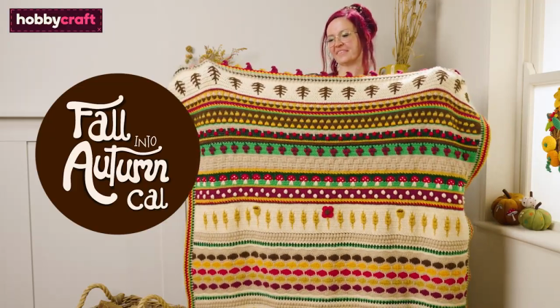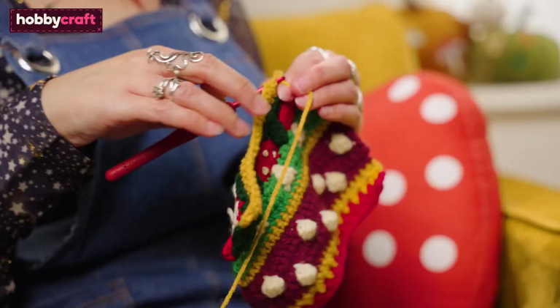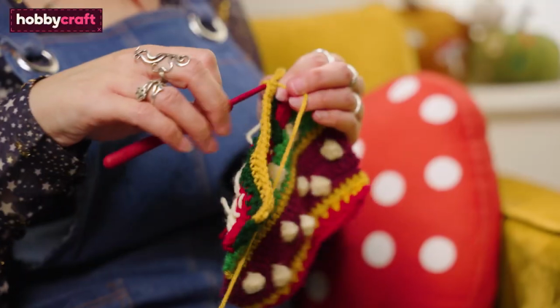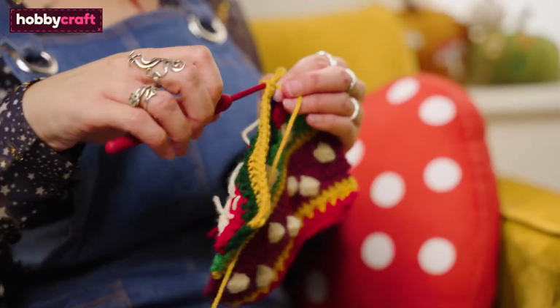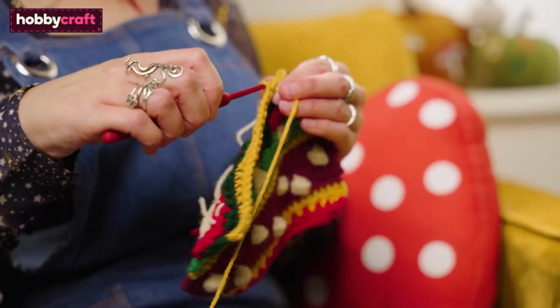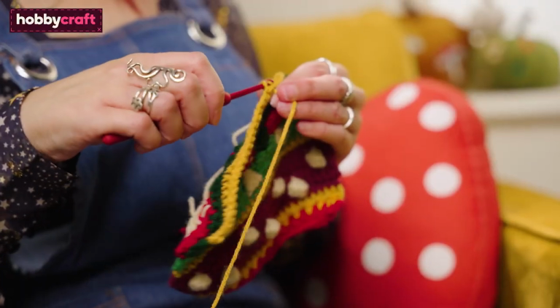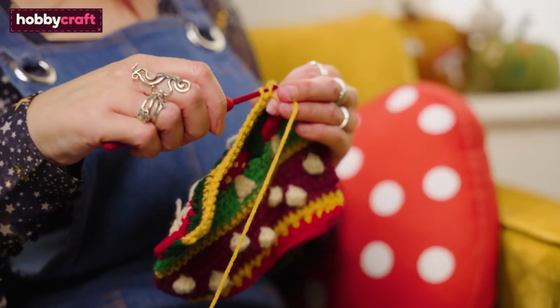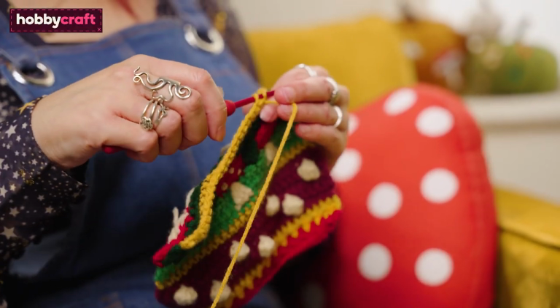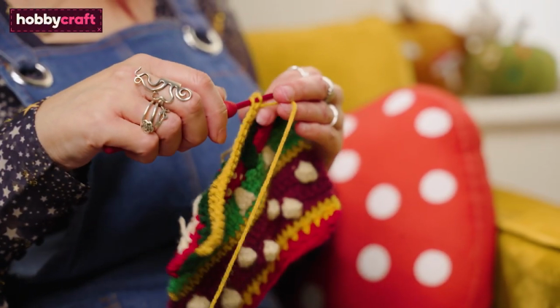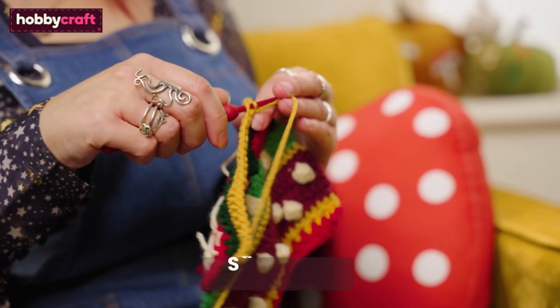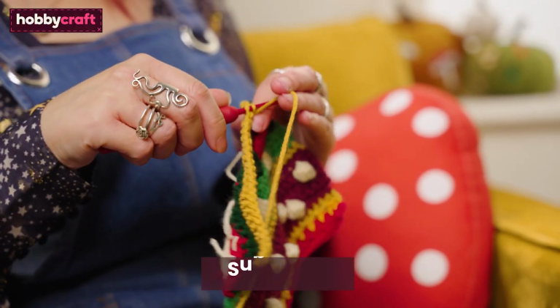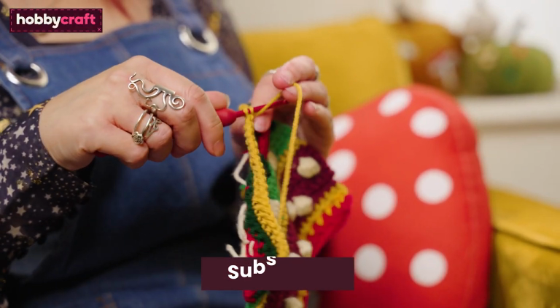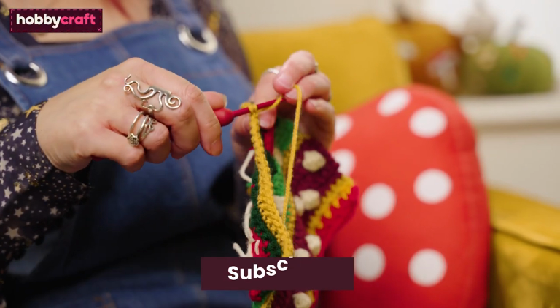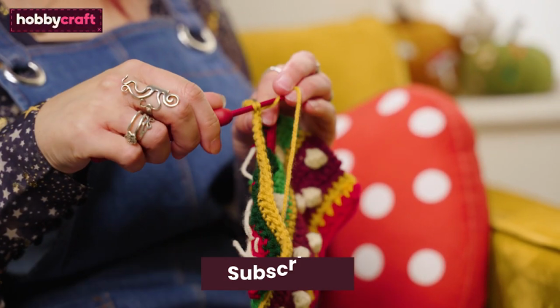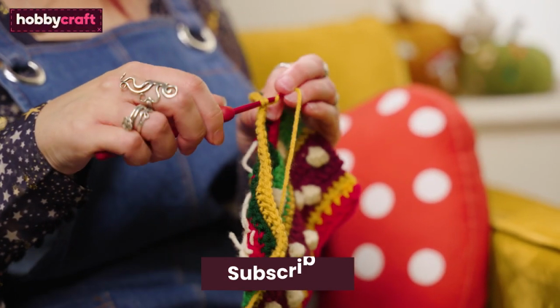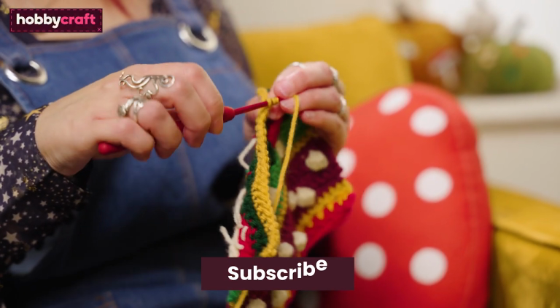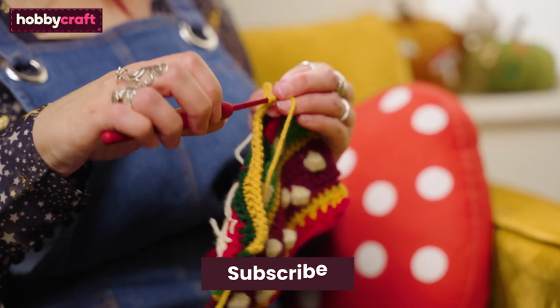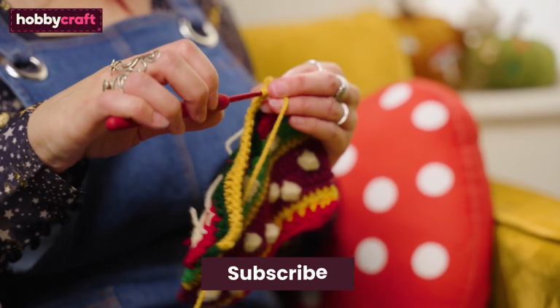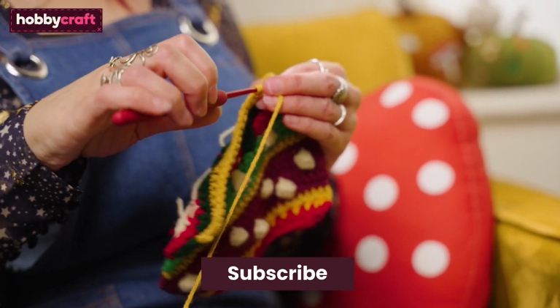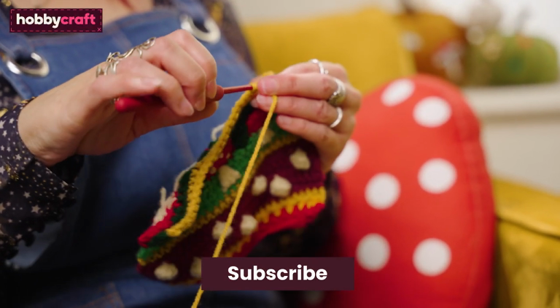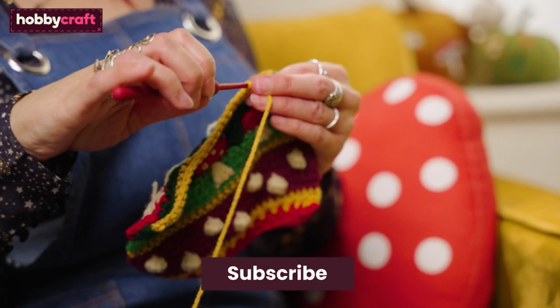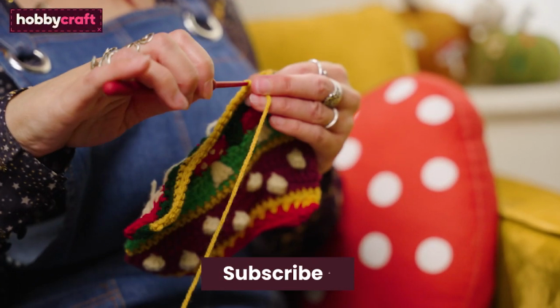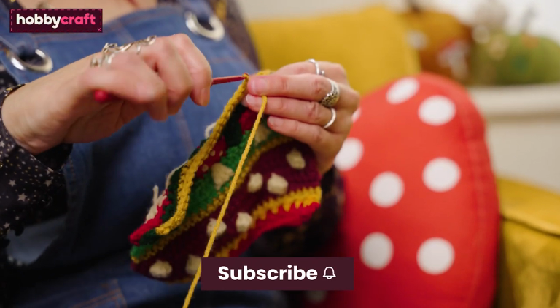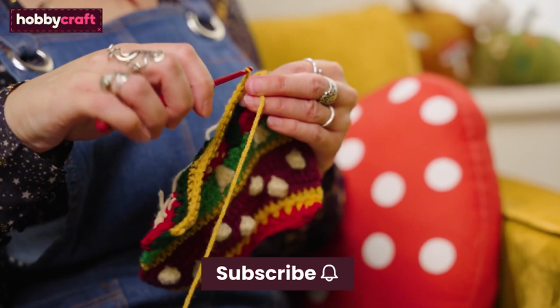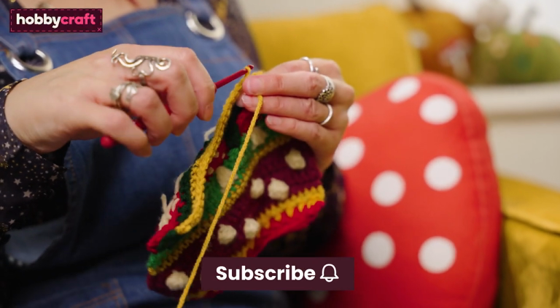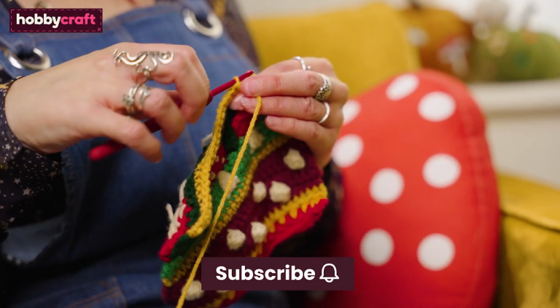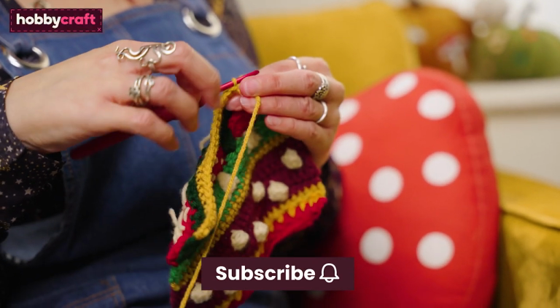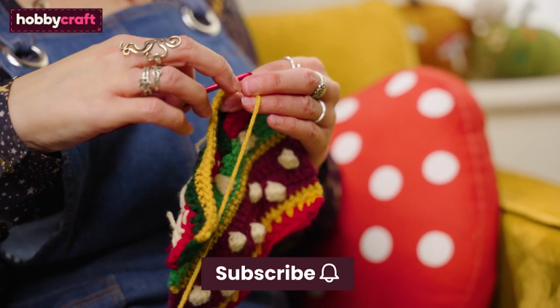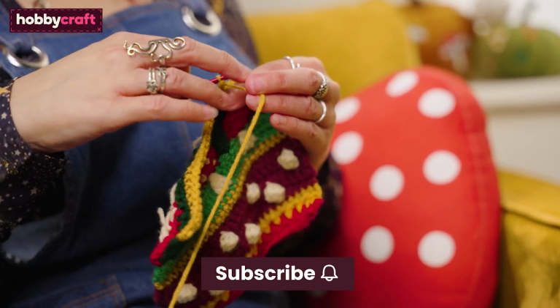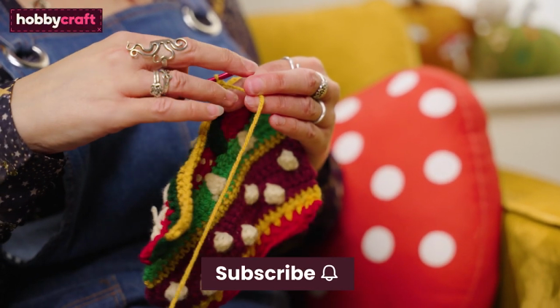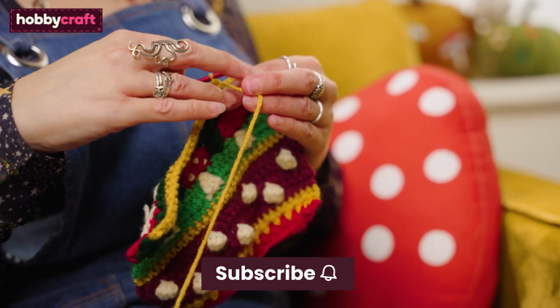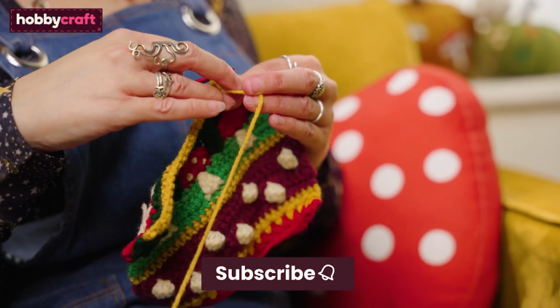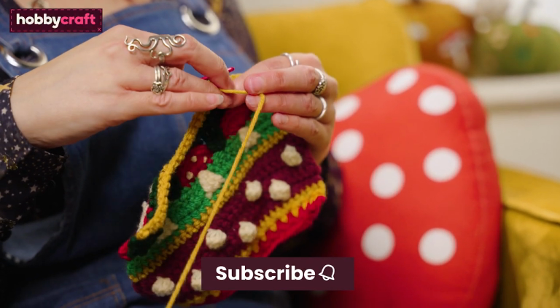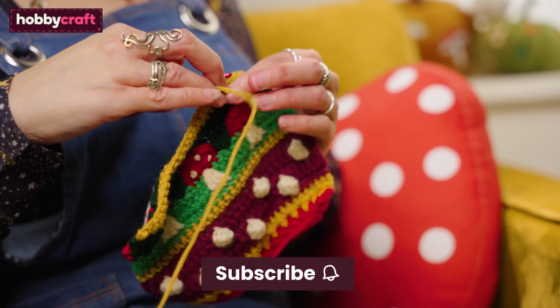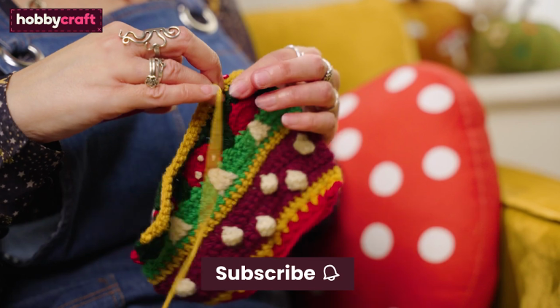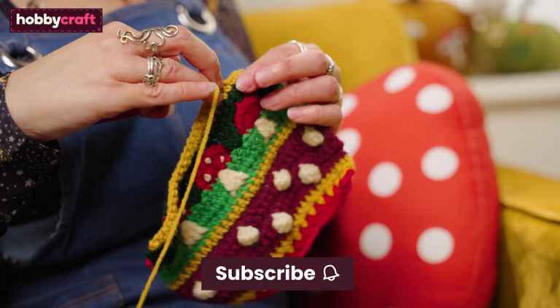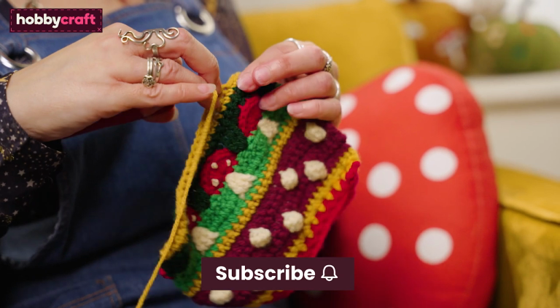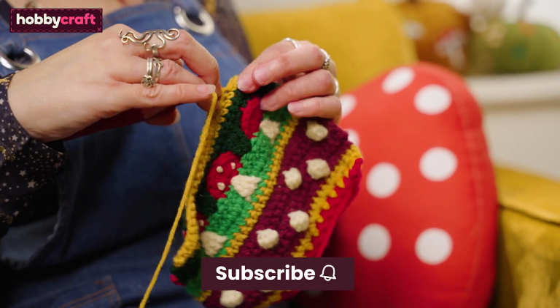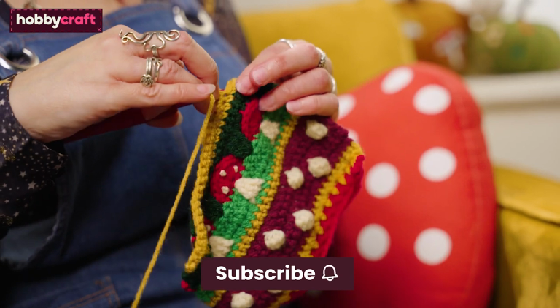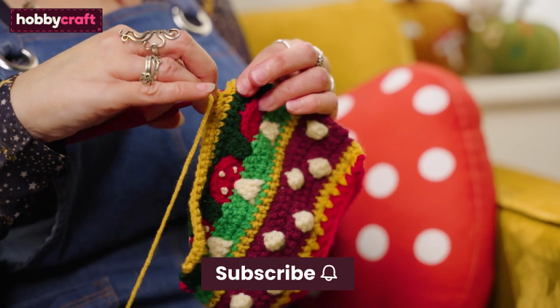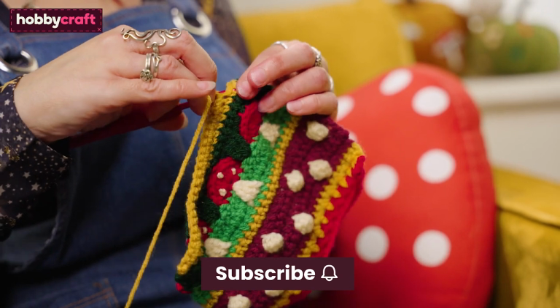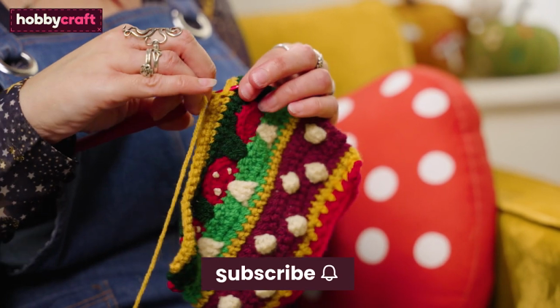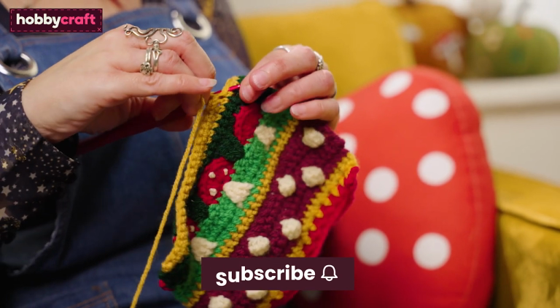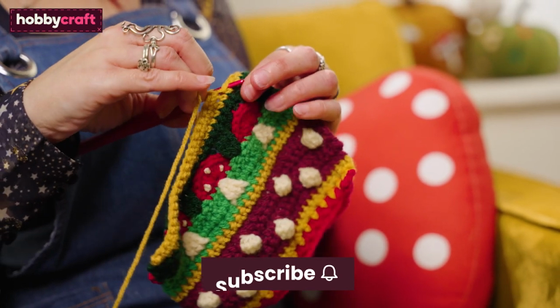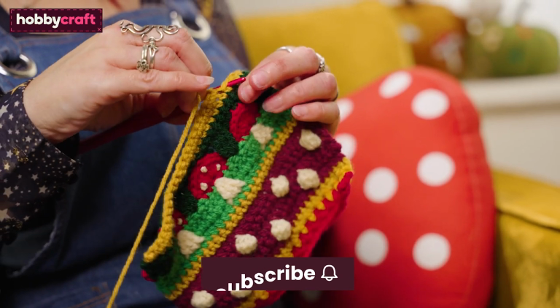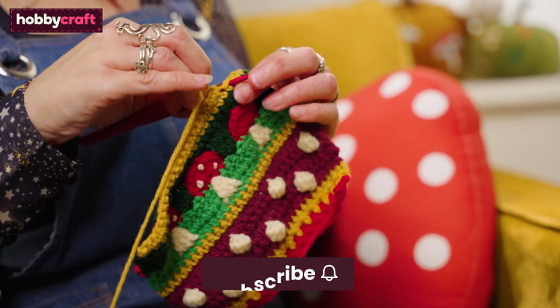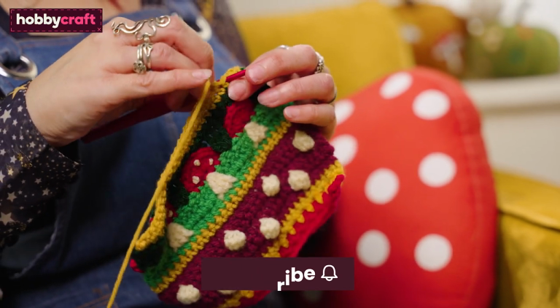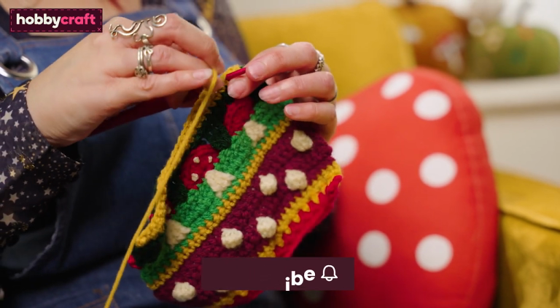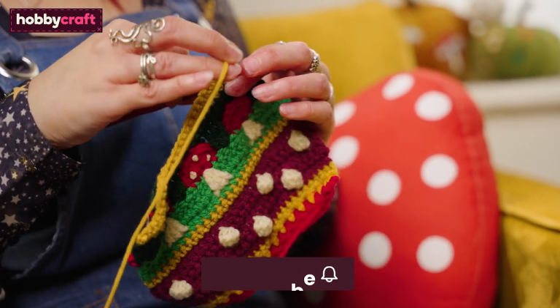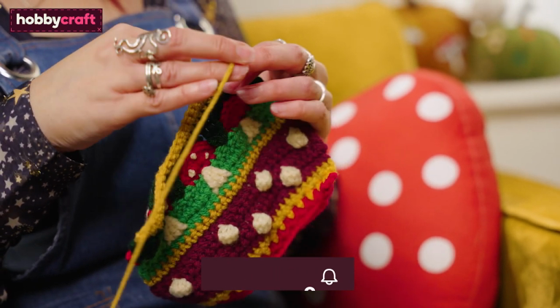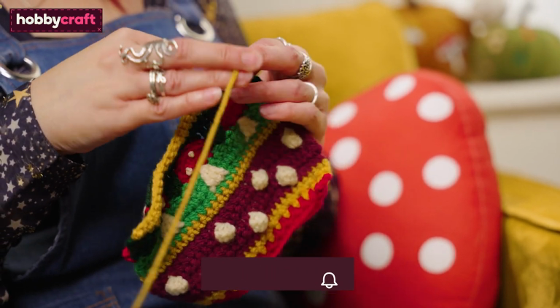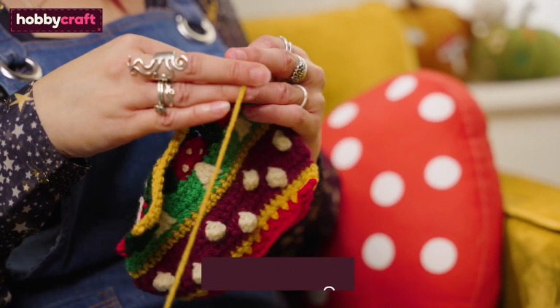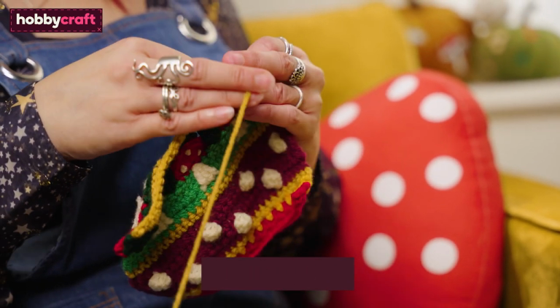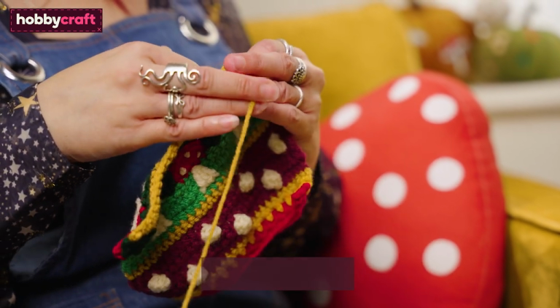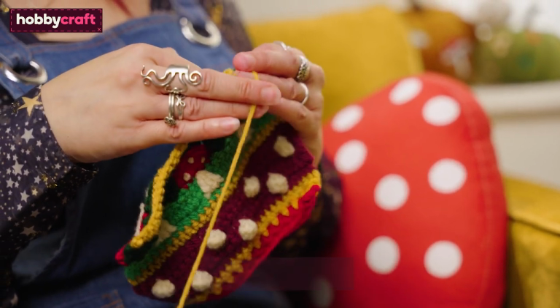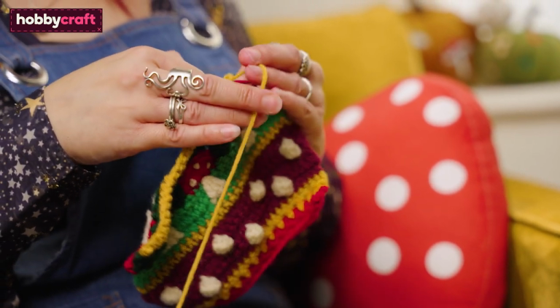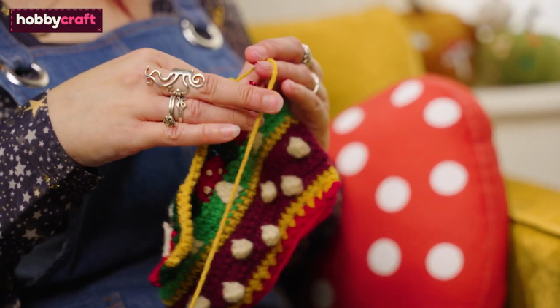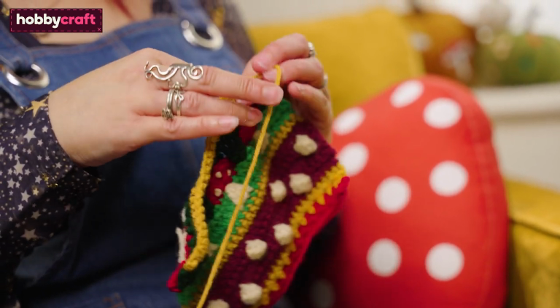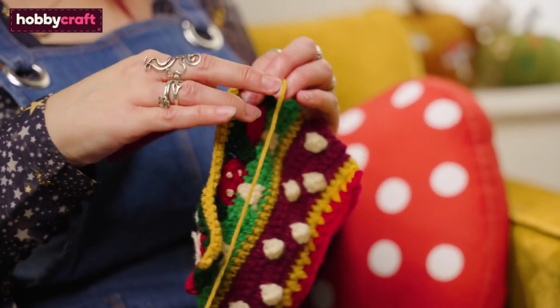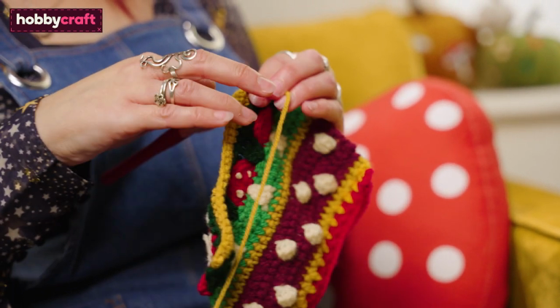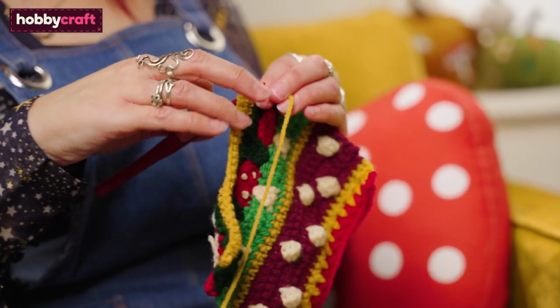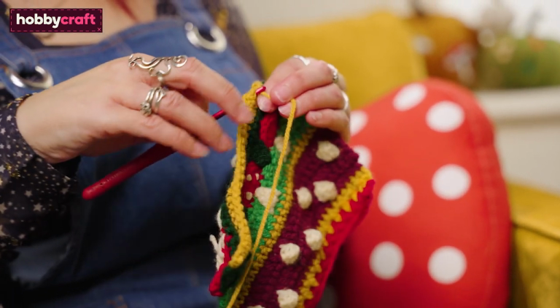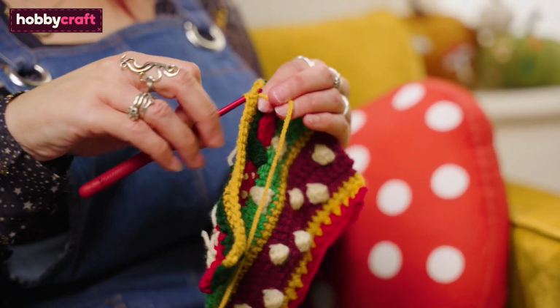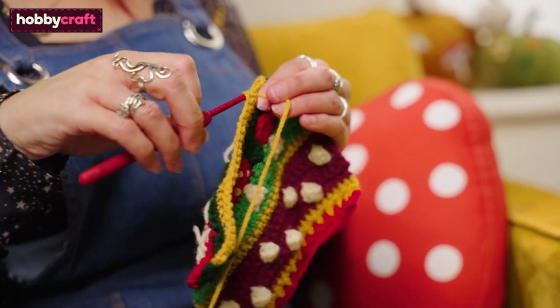If you like this video, don't forget to subscribe to Hobbycraft and click the bell icon for notification of future videos.